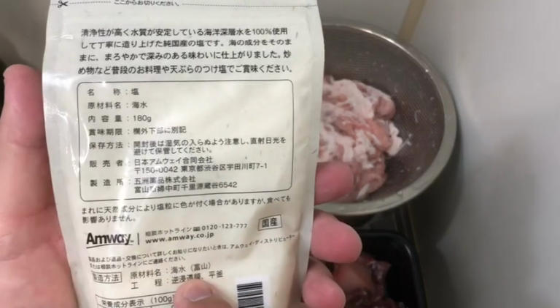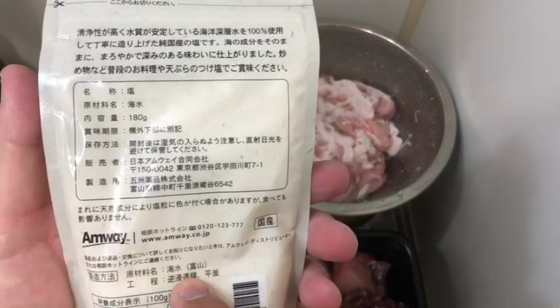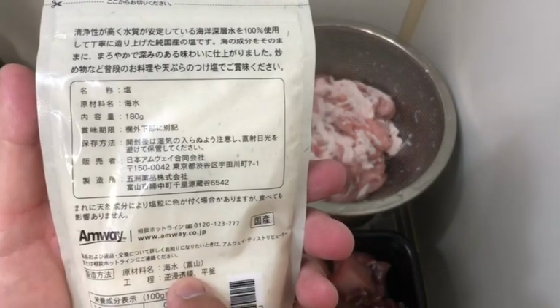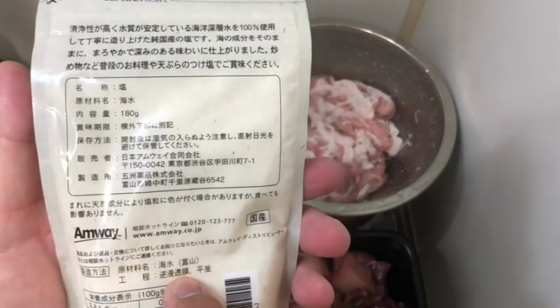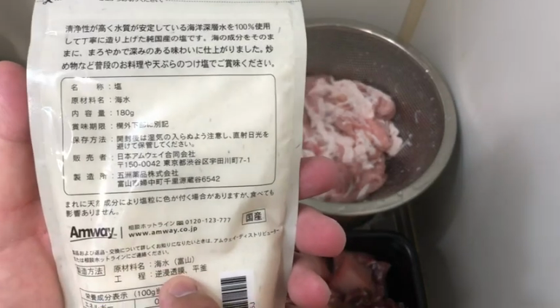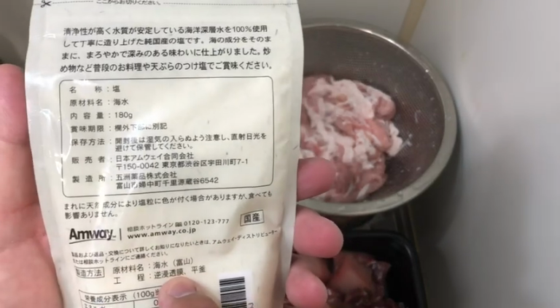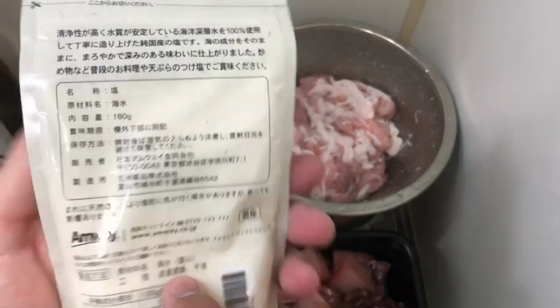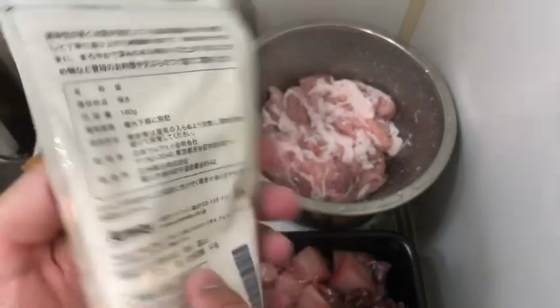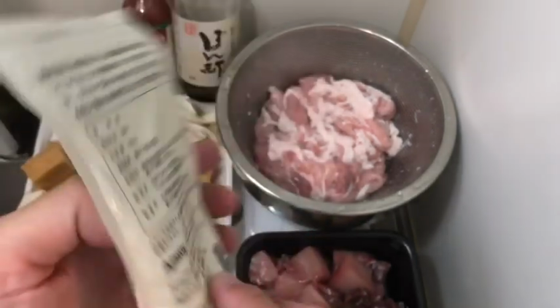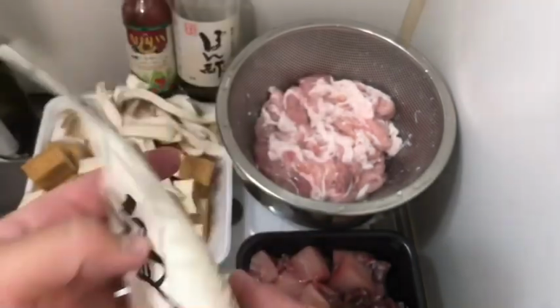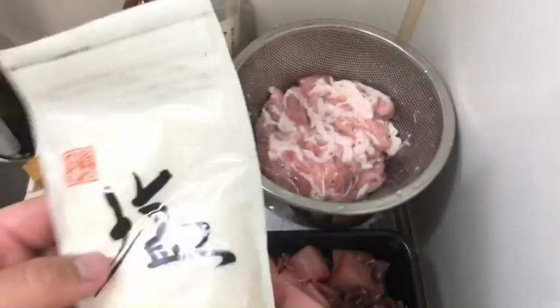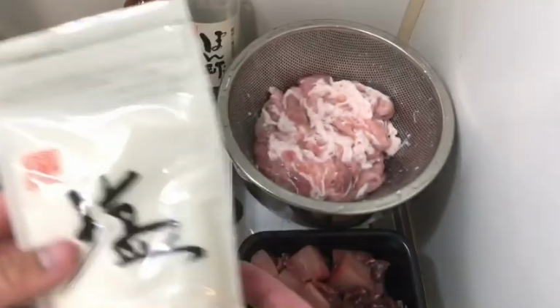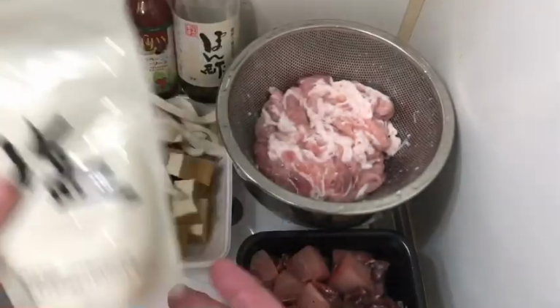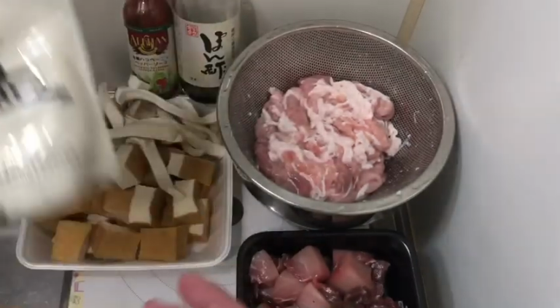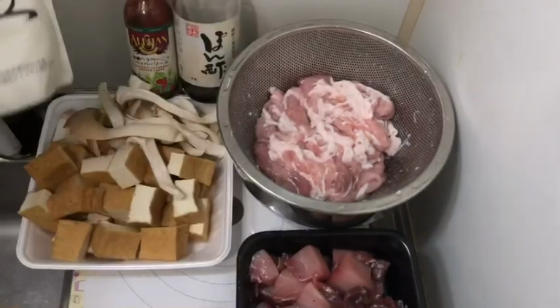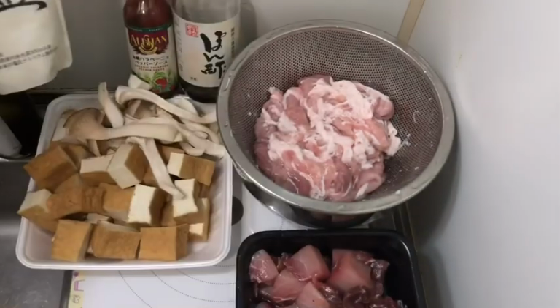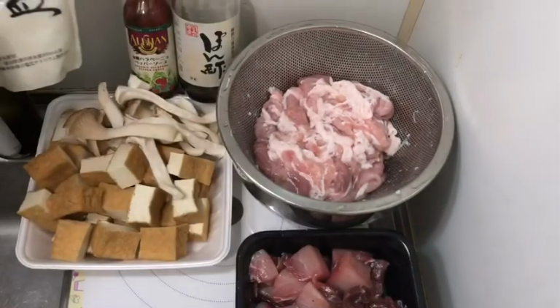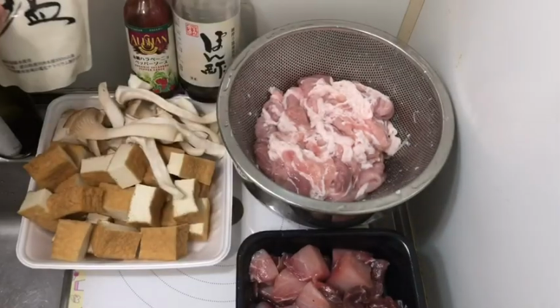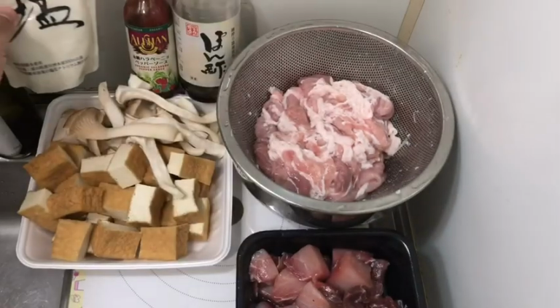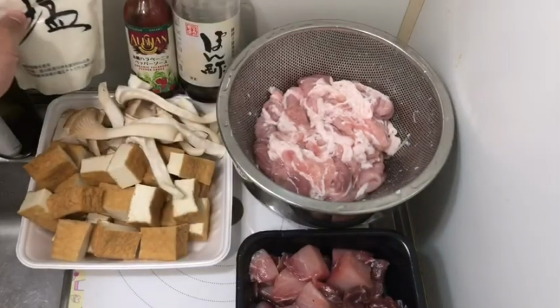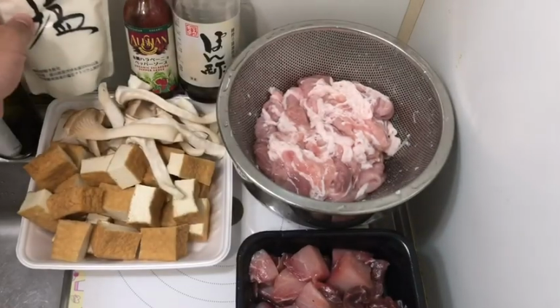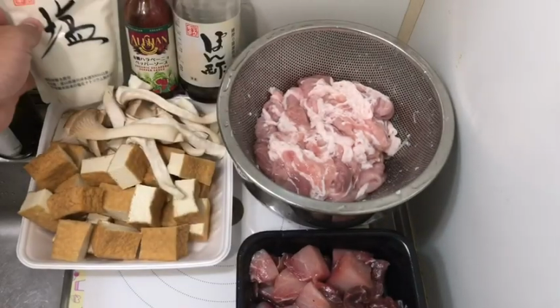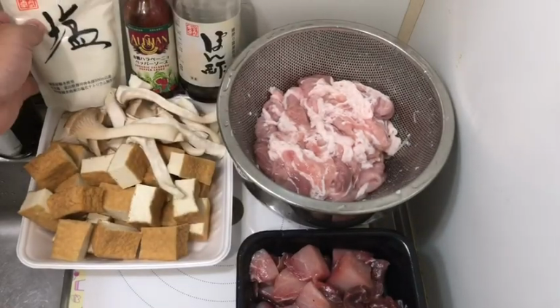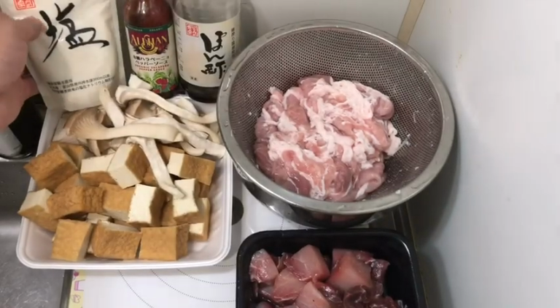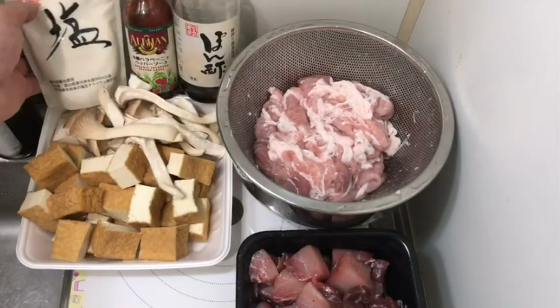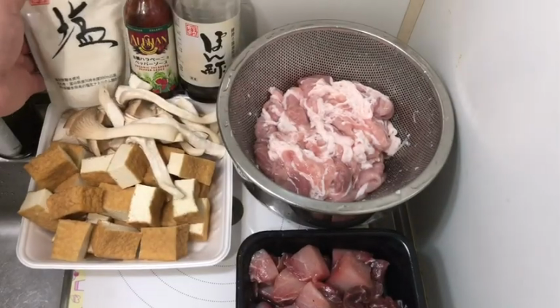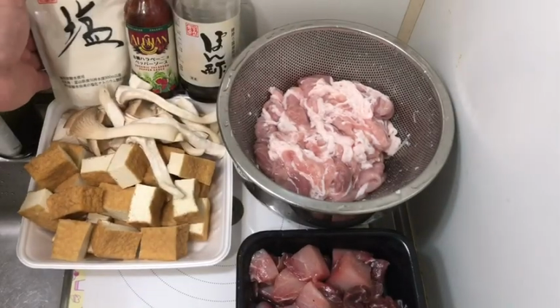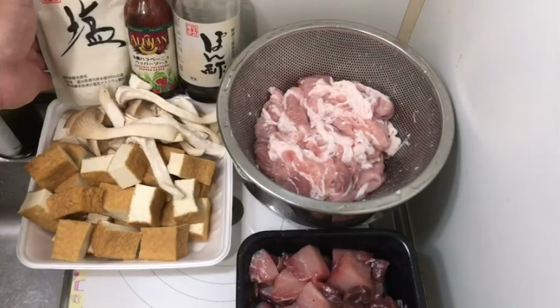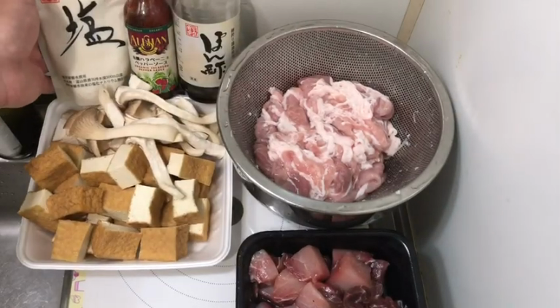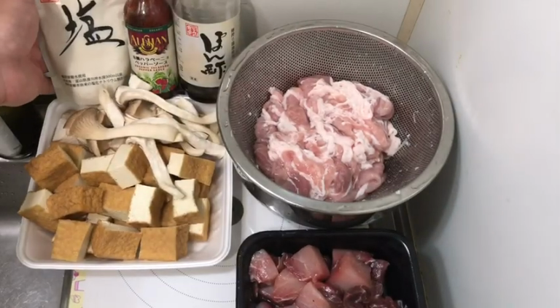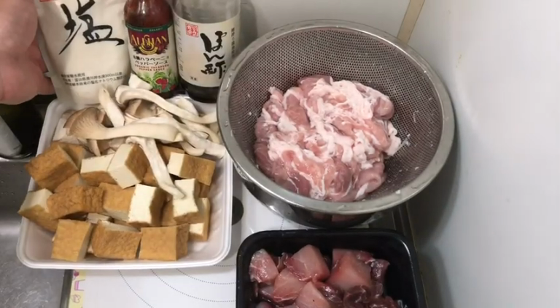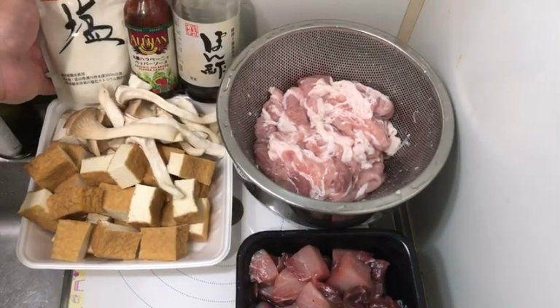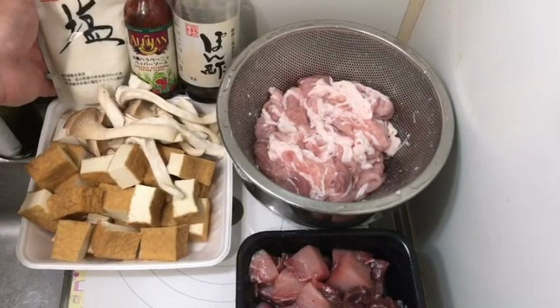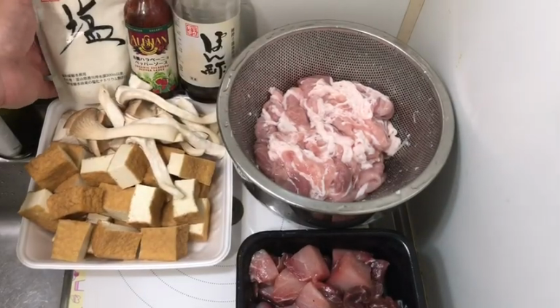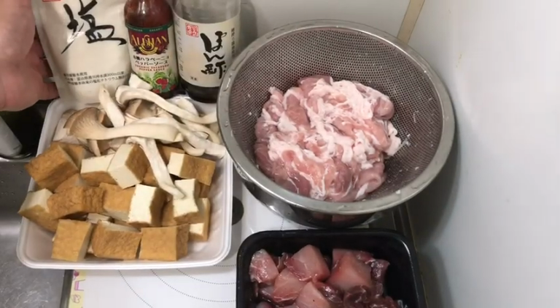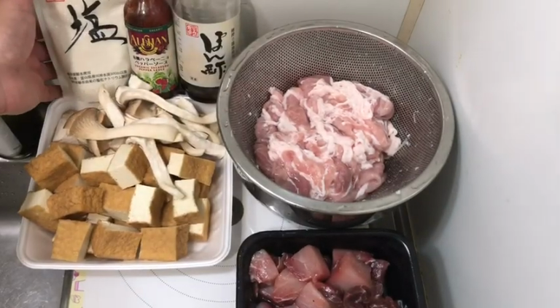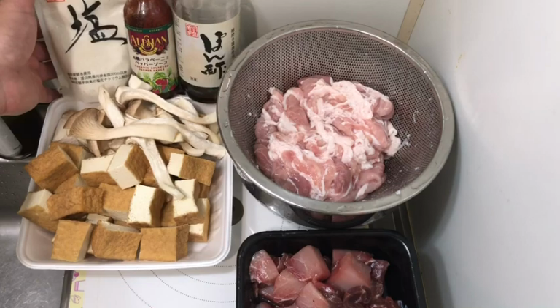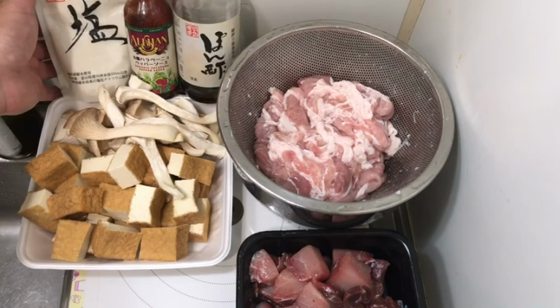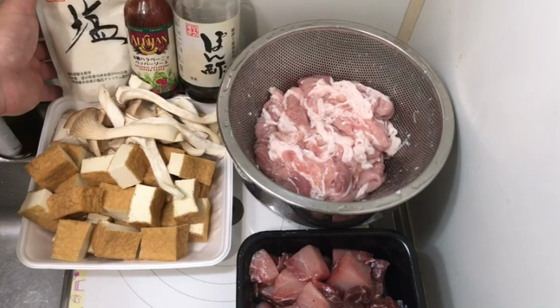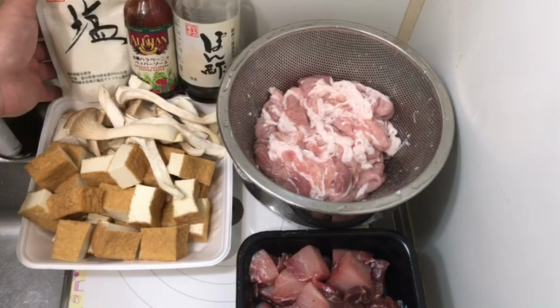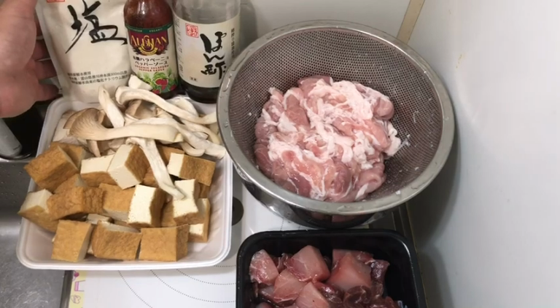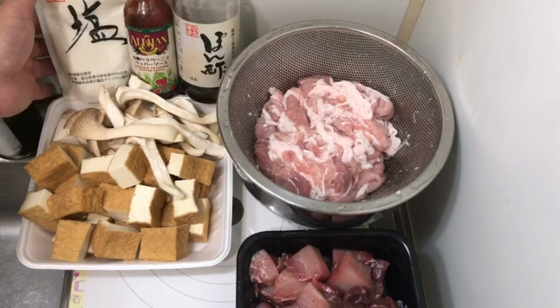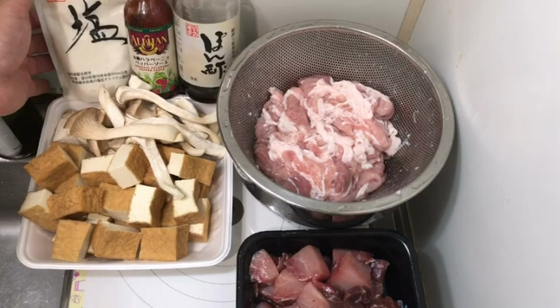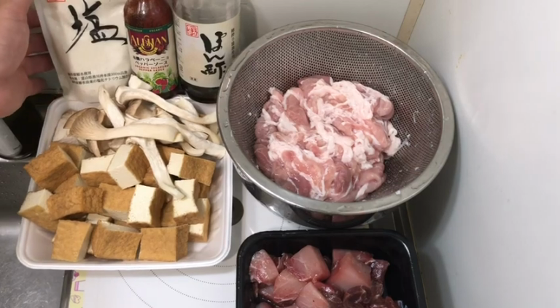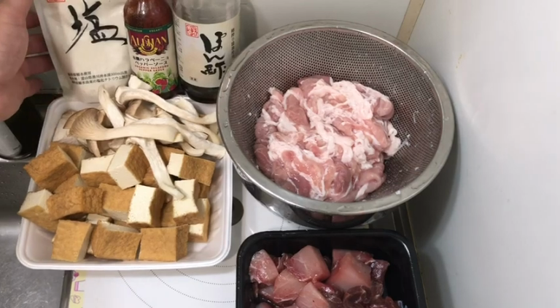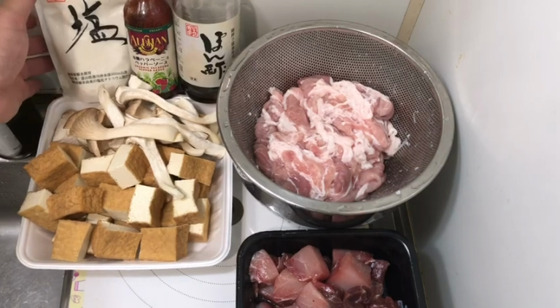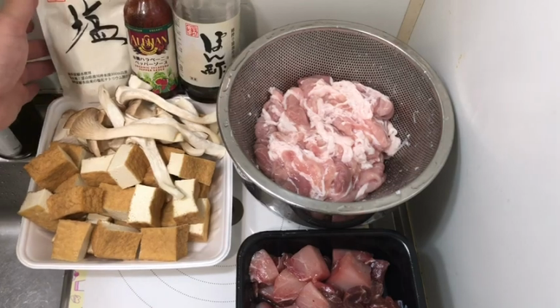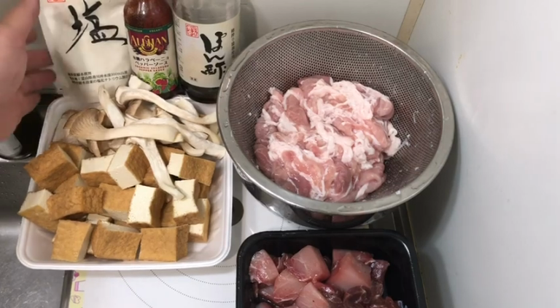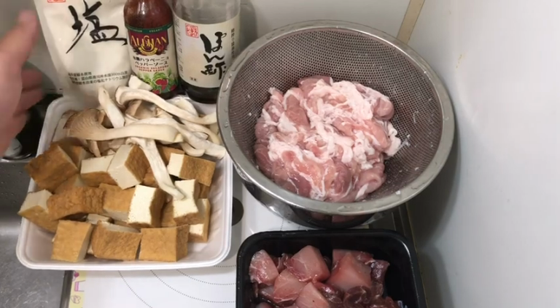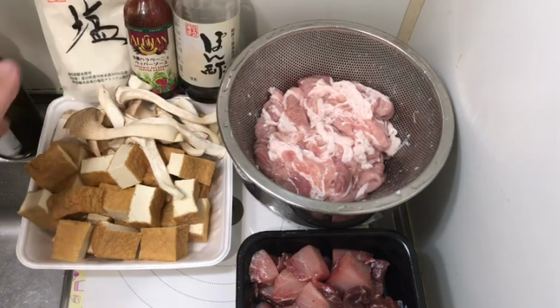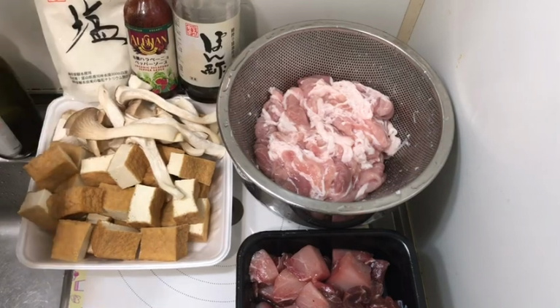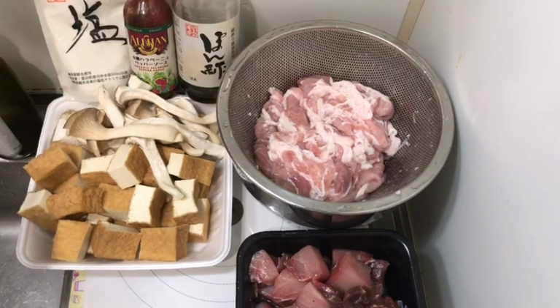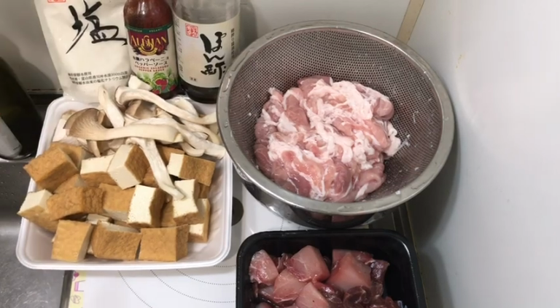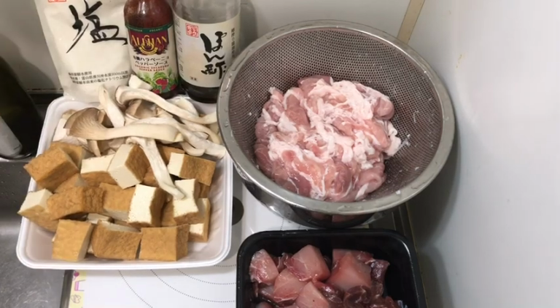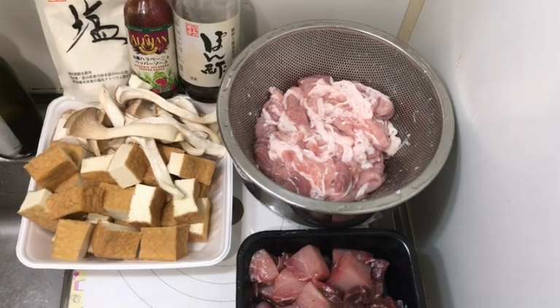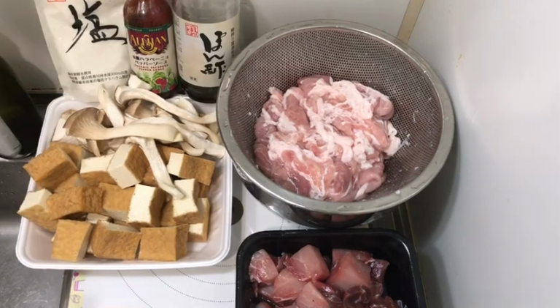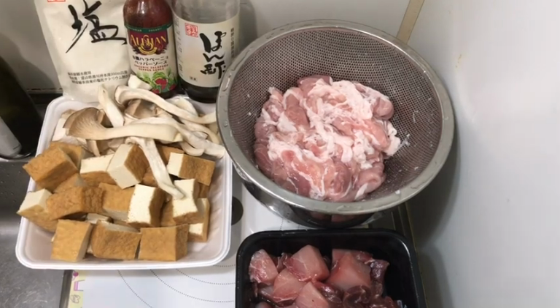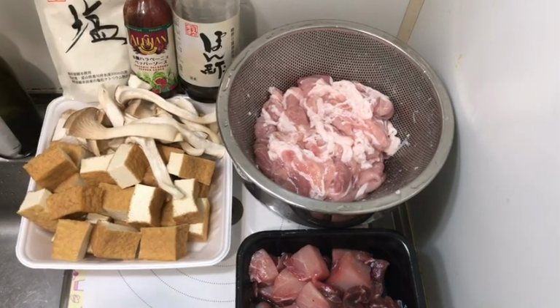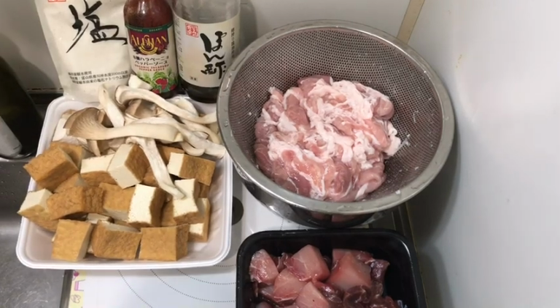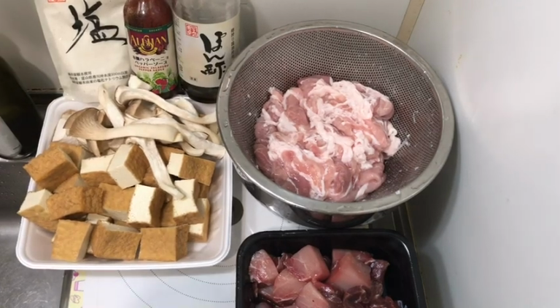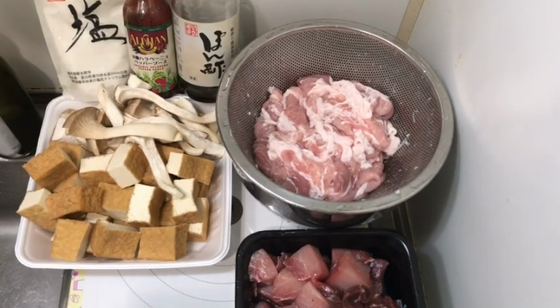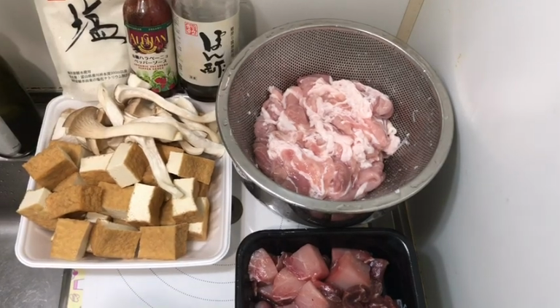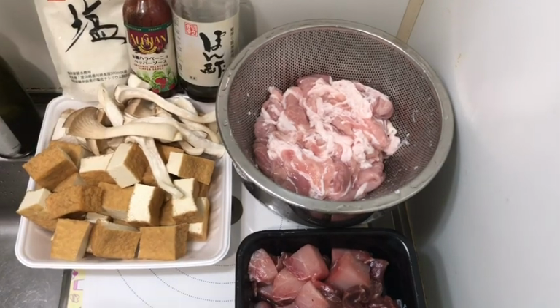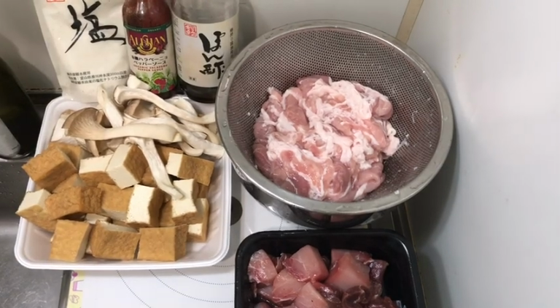This one was caught in Toyama, on the Sea of Japan side. It's deep sea water, like 300 meters. Okay, let's get started.